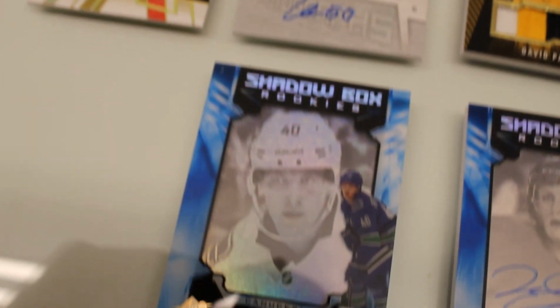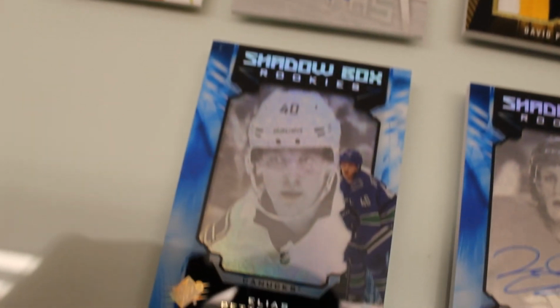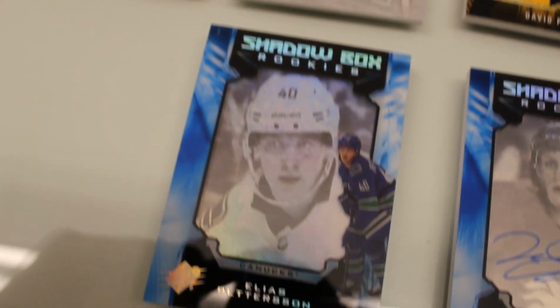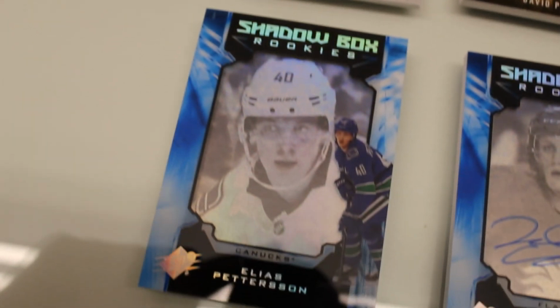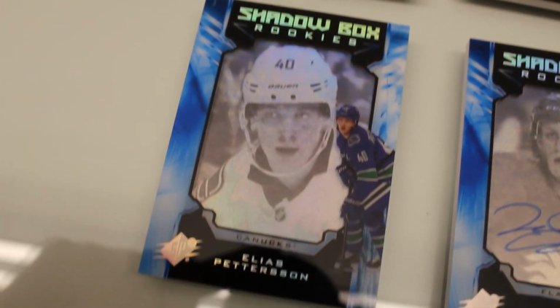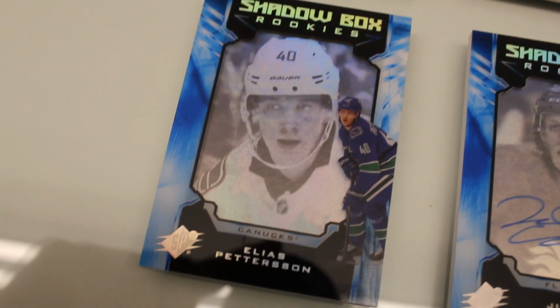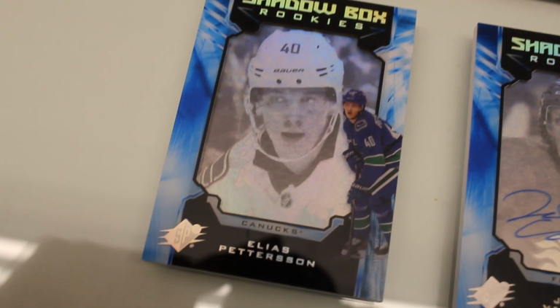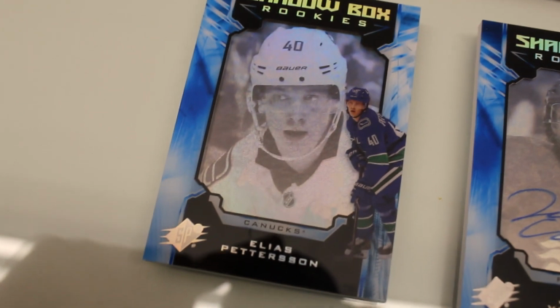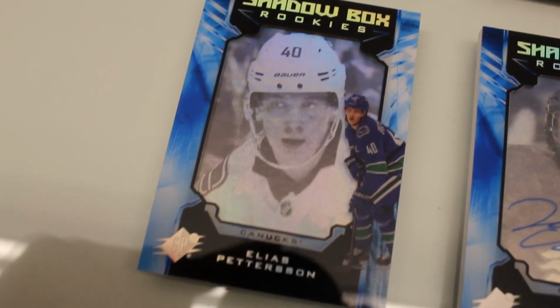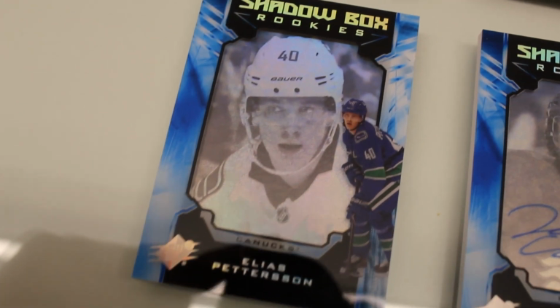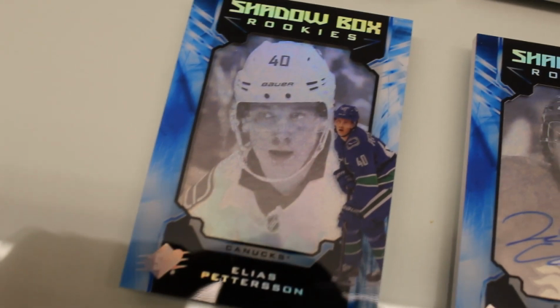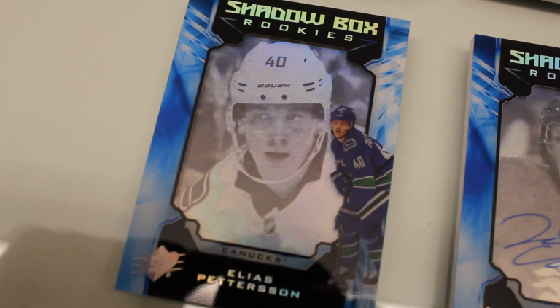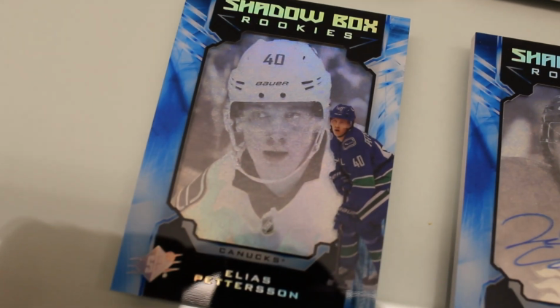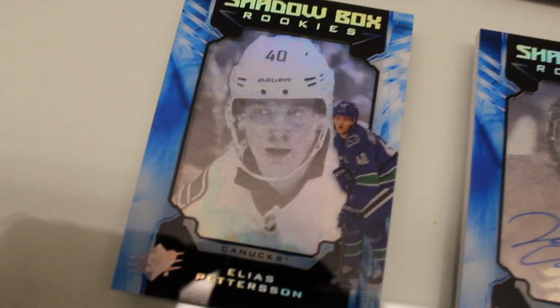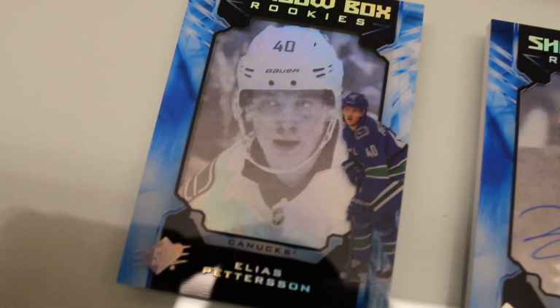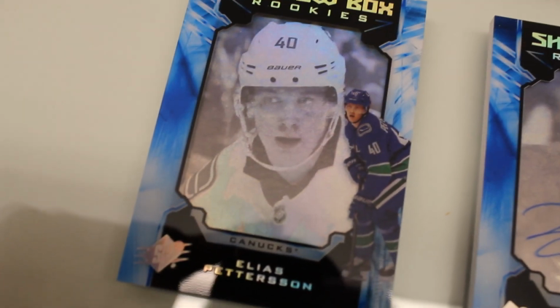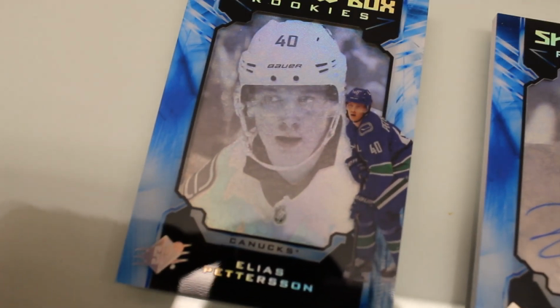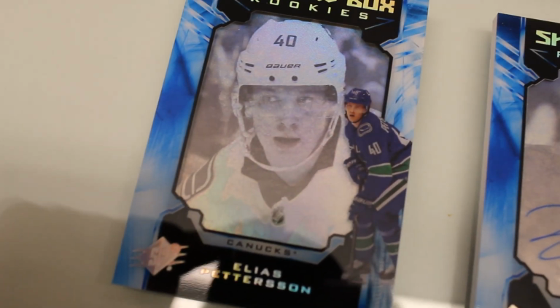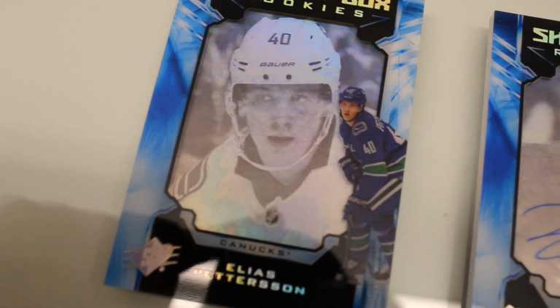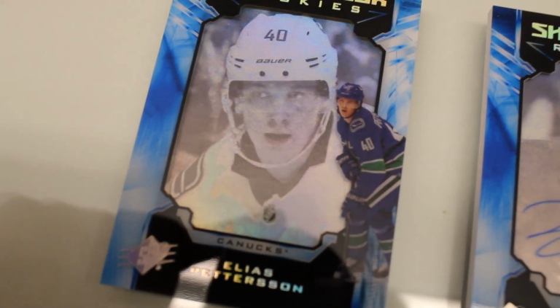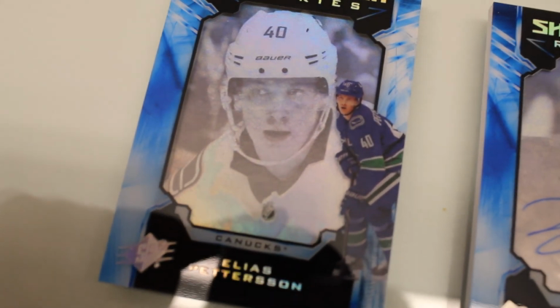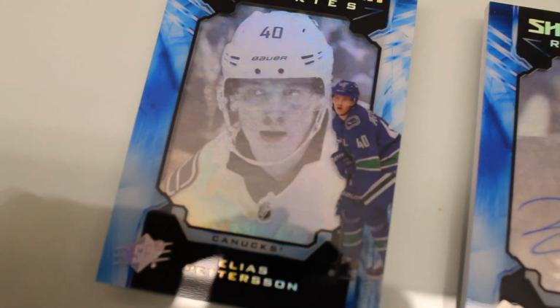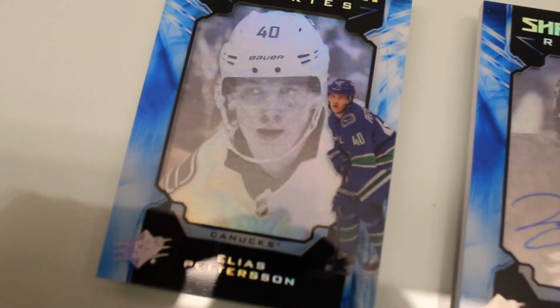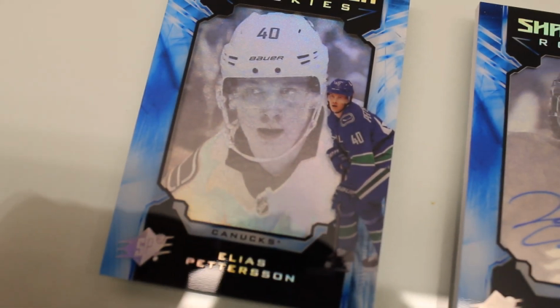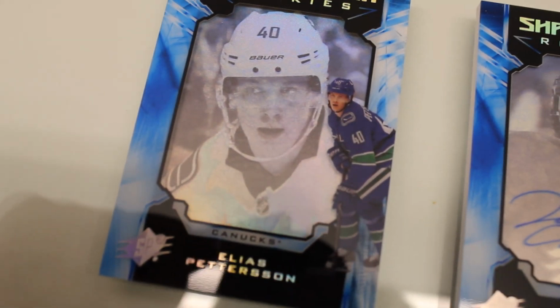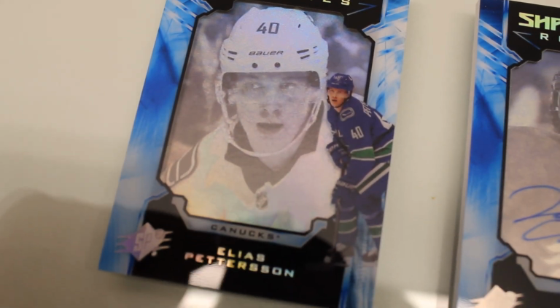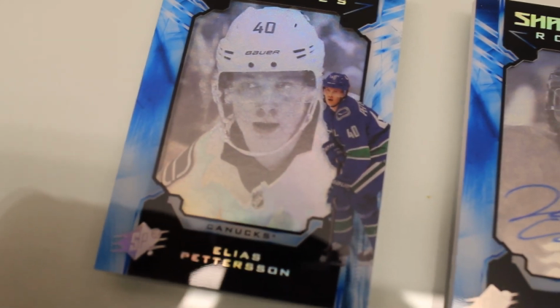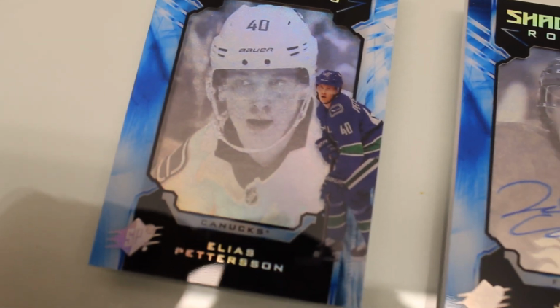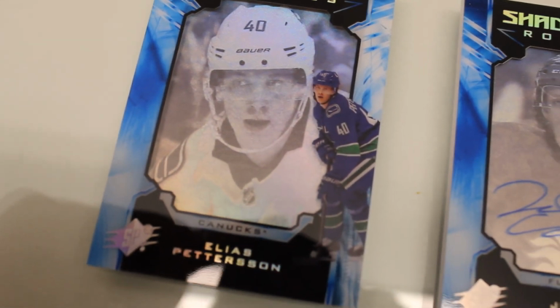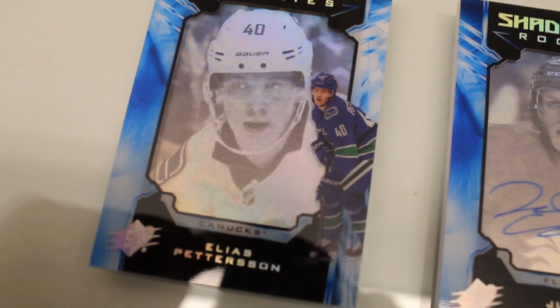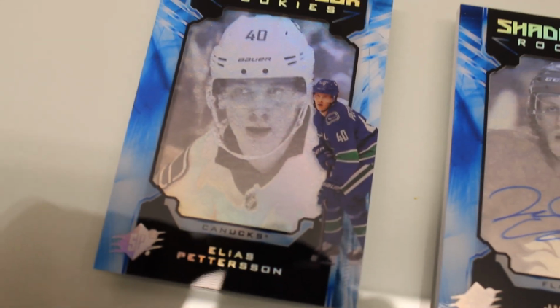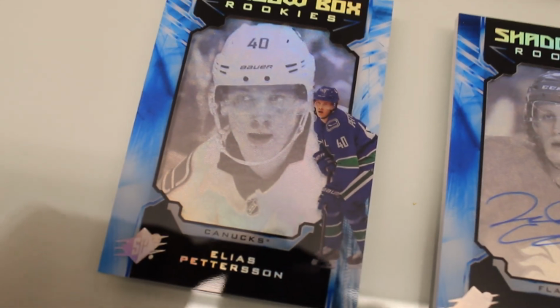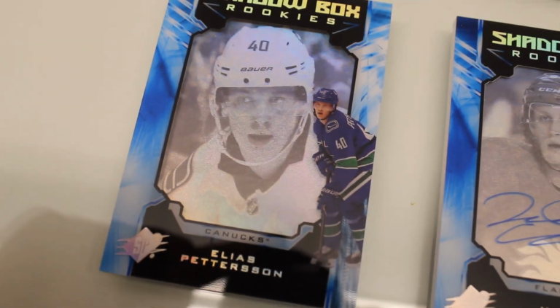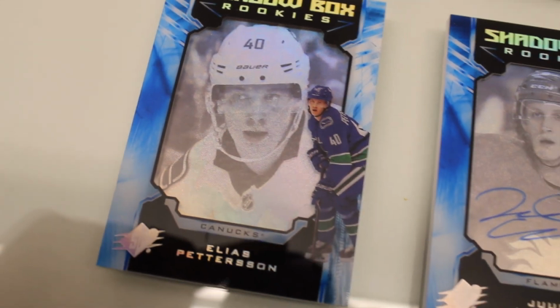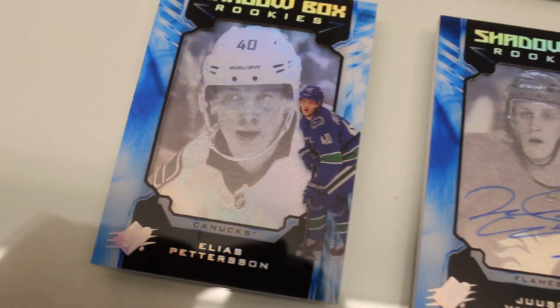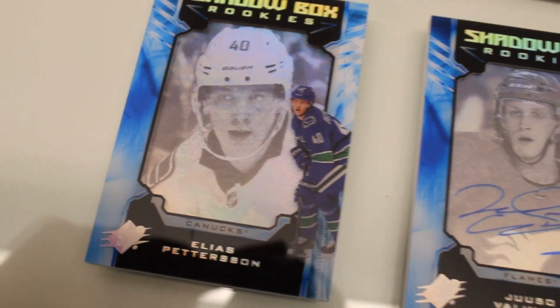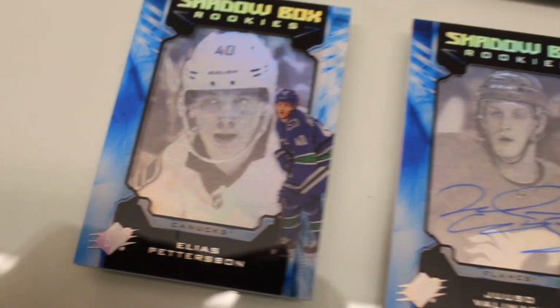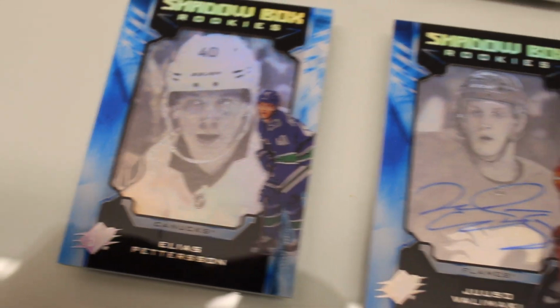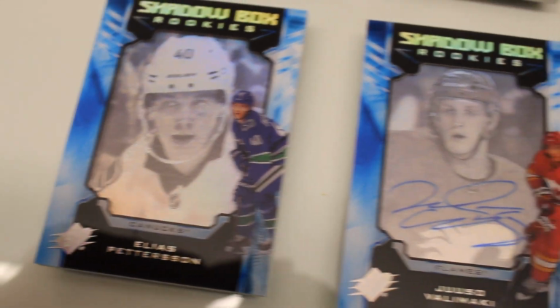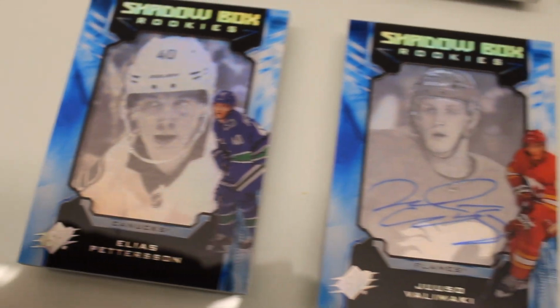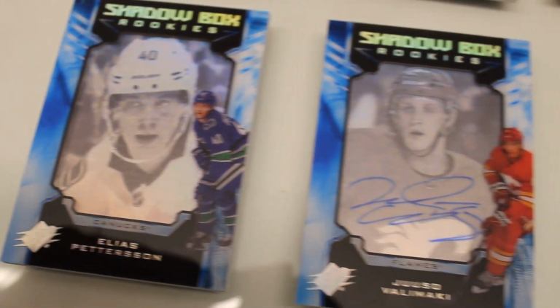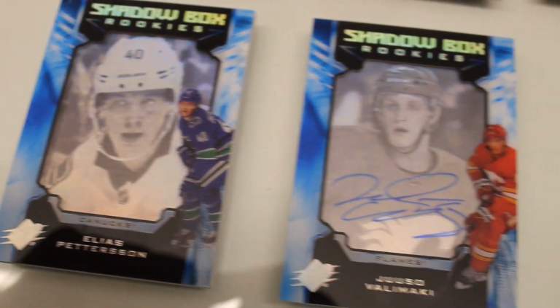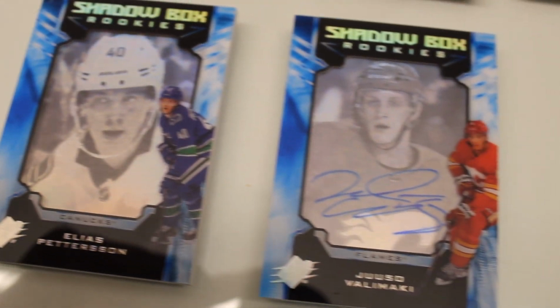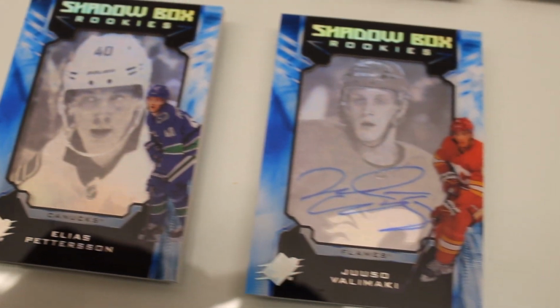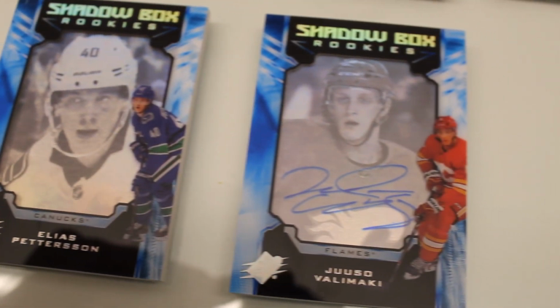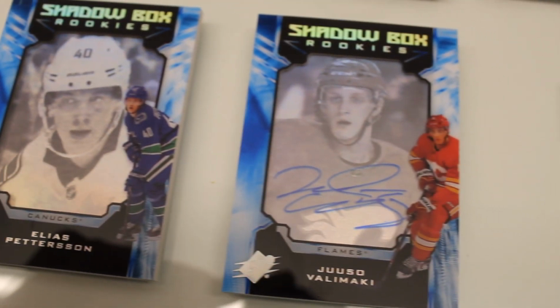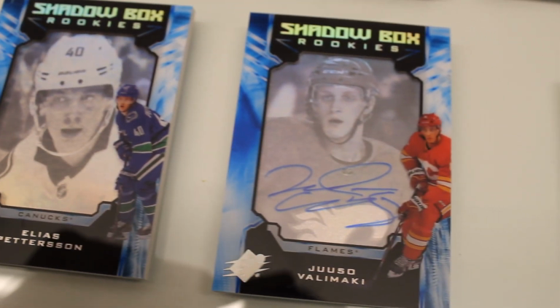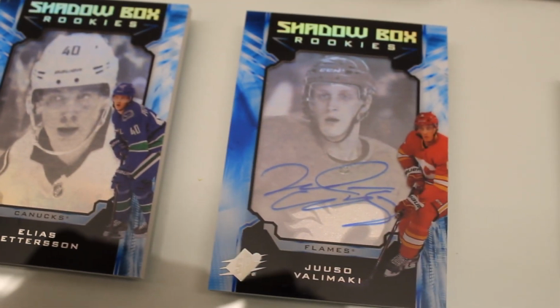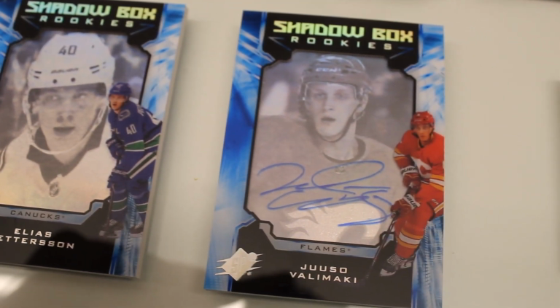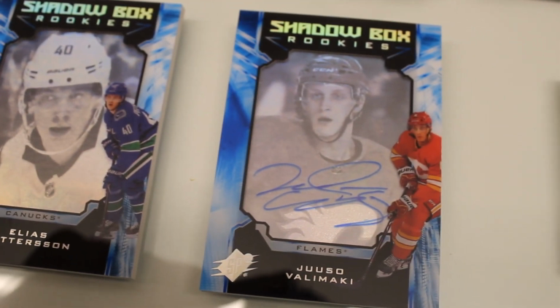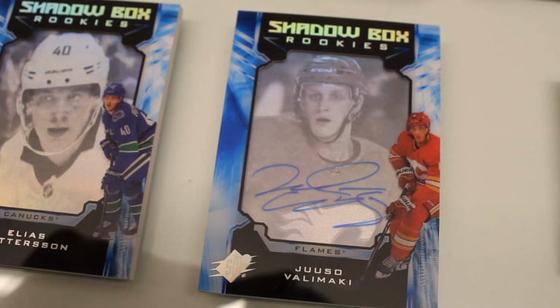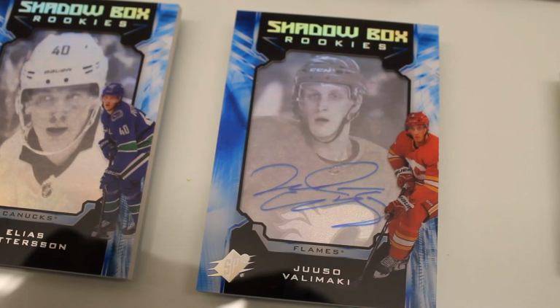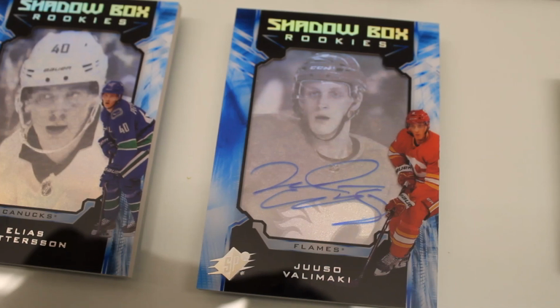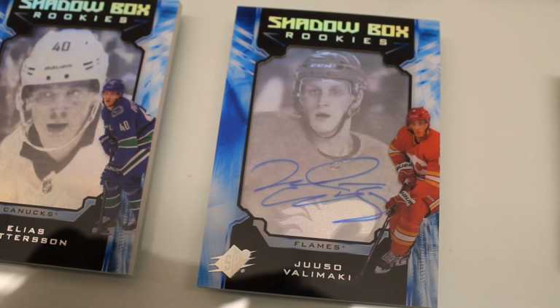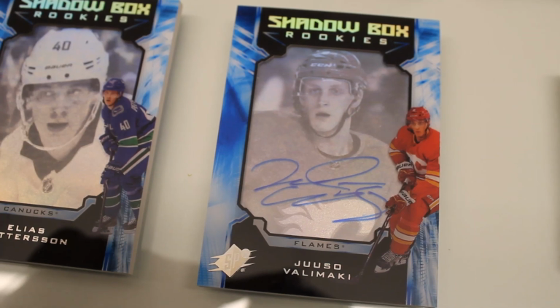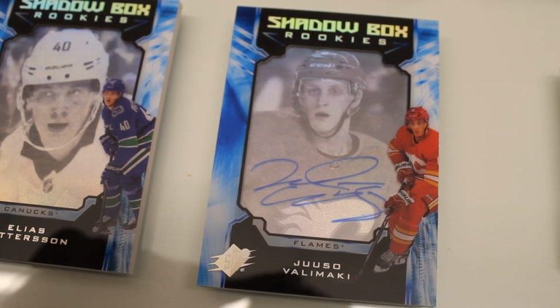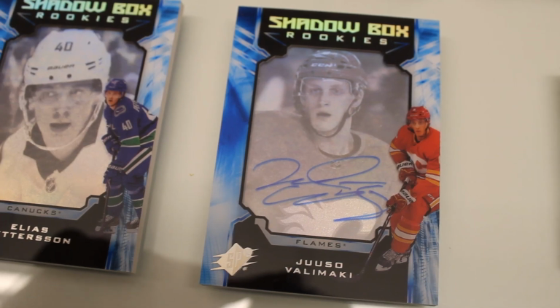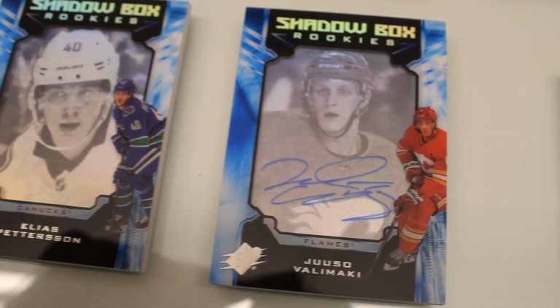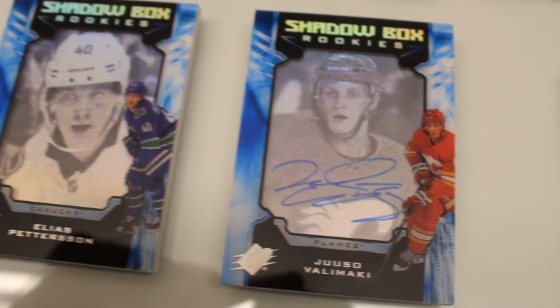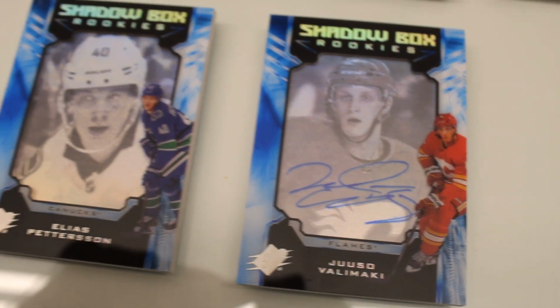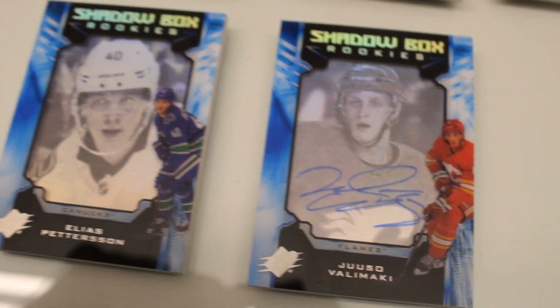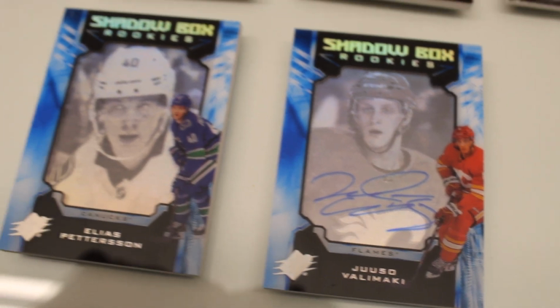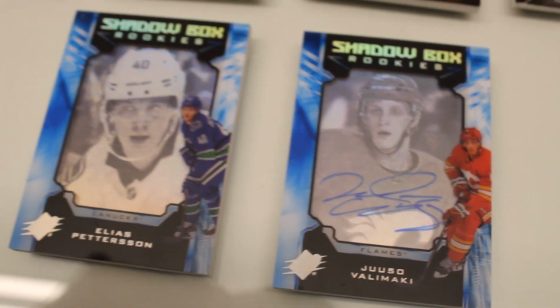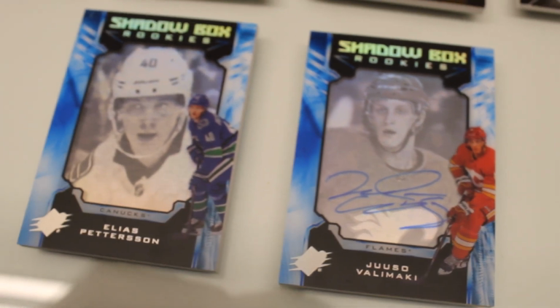Shadowbox Rookies — you can't have SPX without Shadowbox Rookies. These are the big rookie chase cards. We have both auto and non-auto versions to look for.